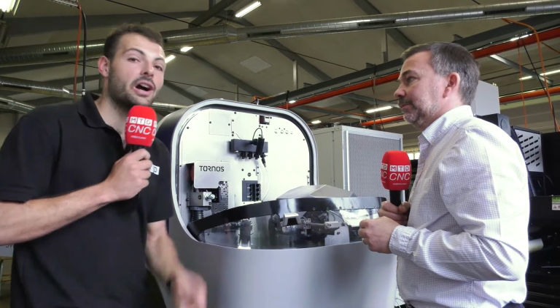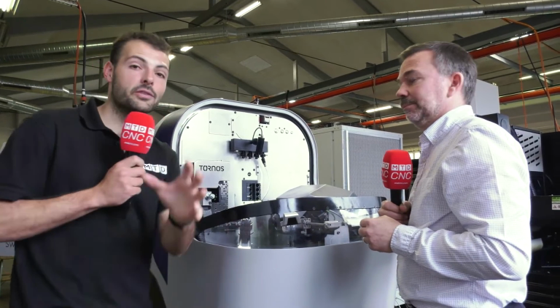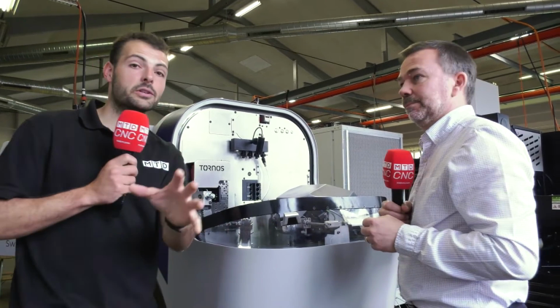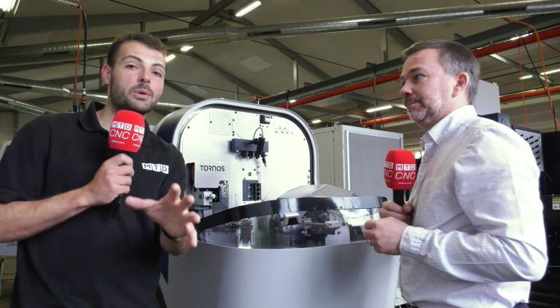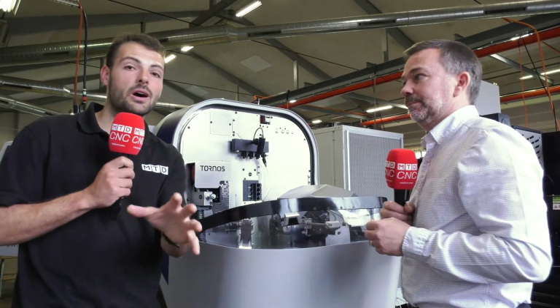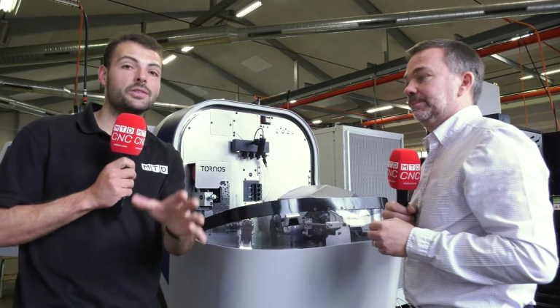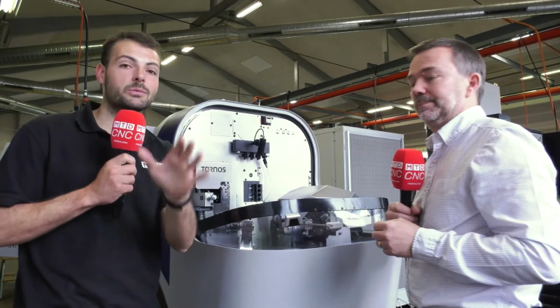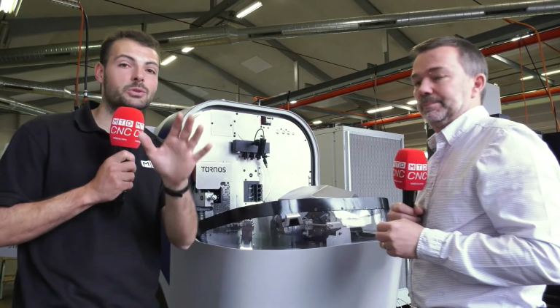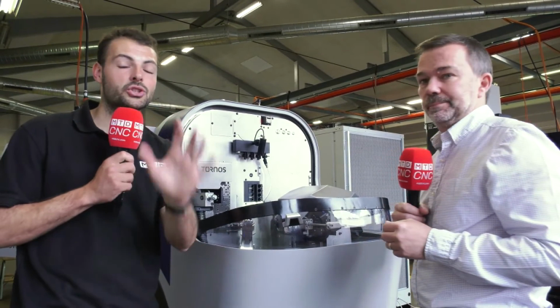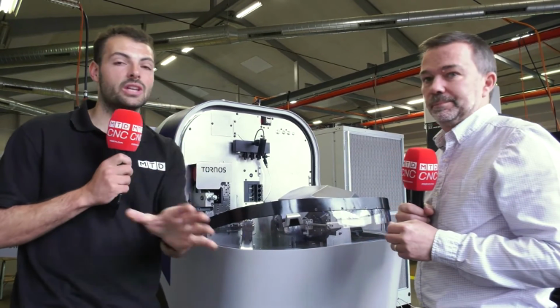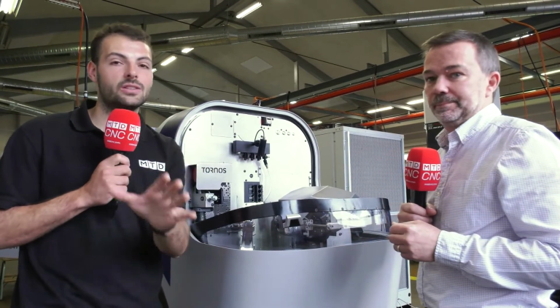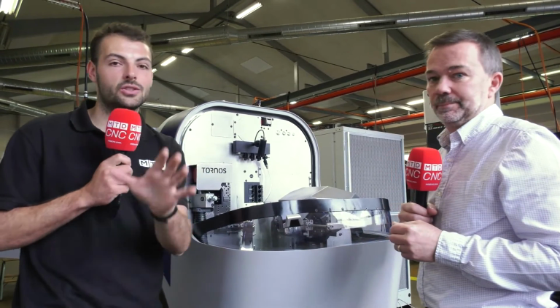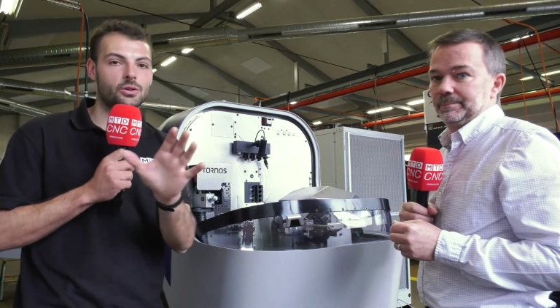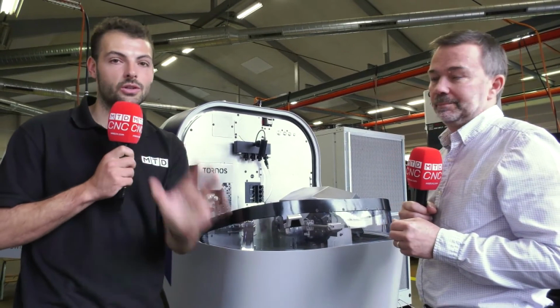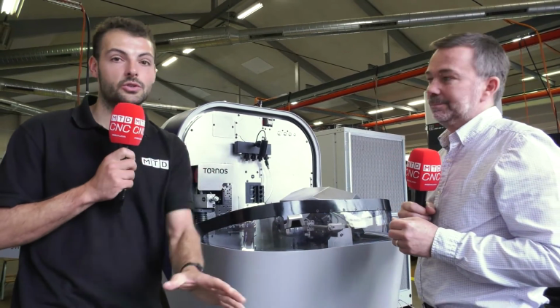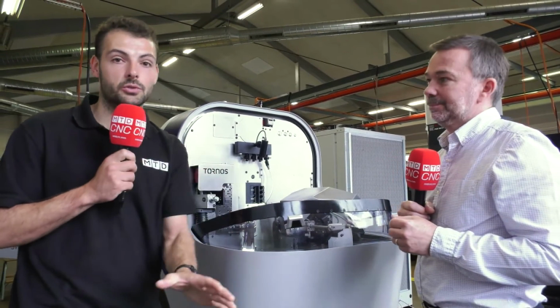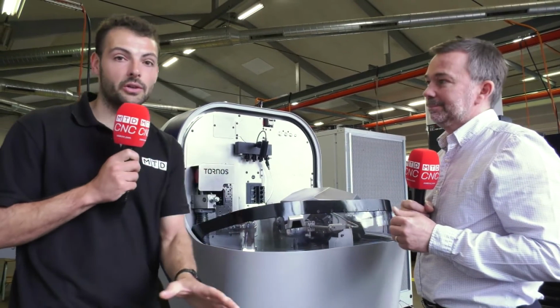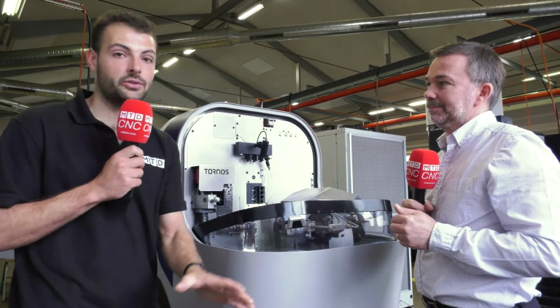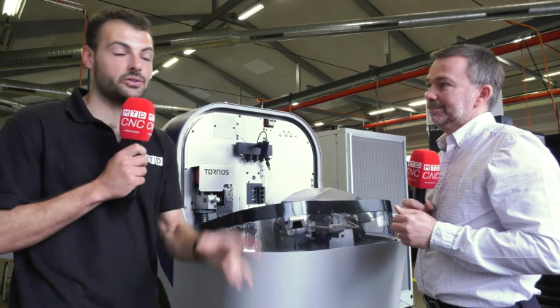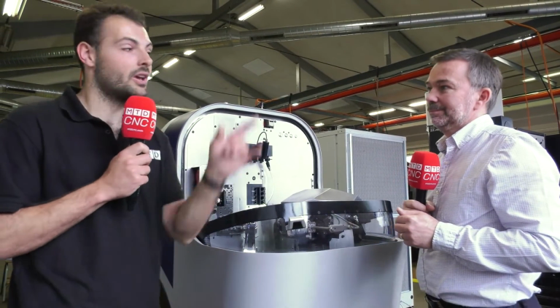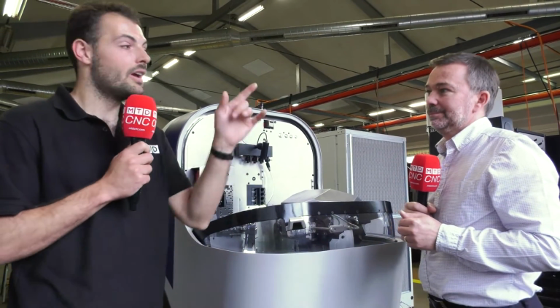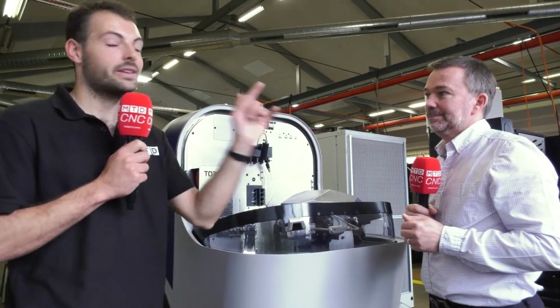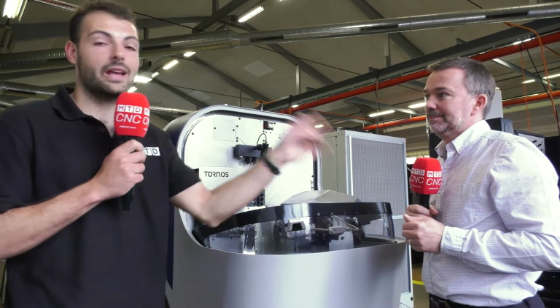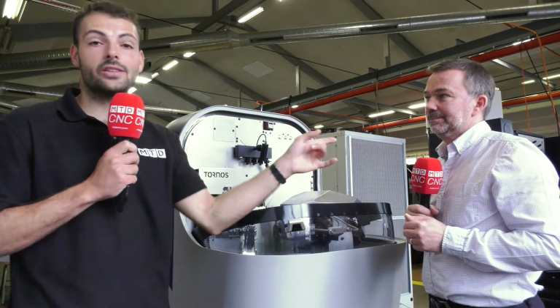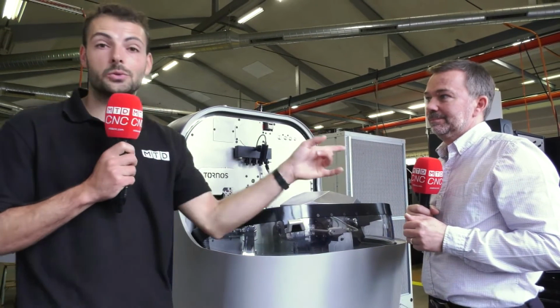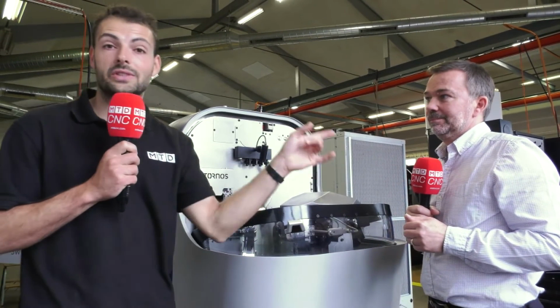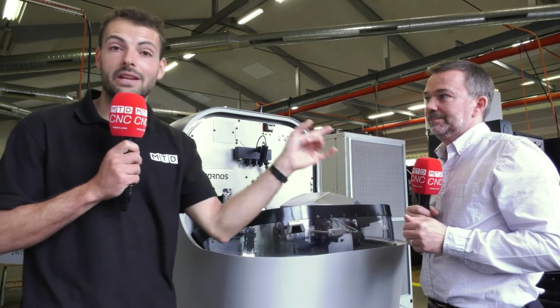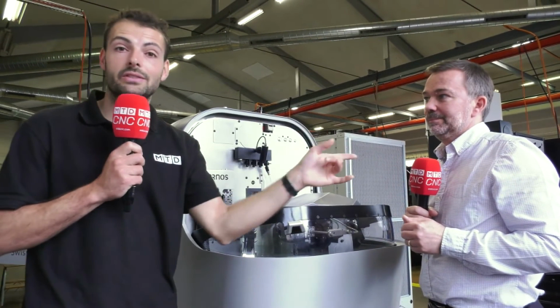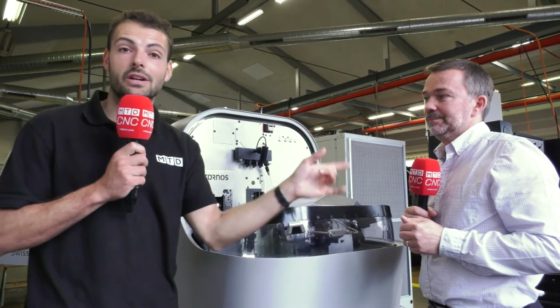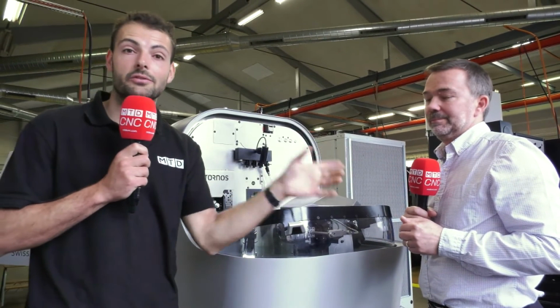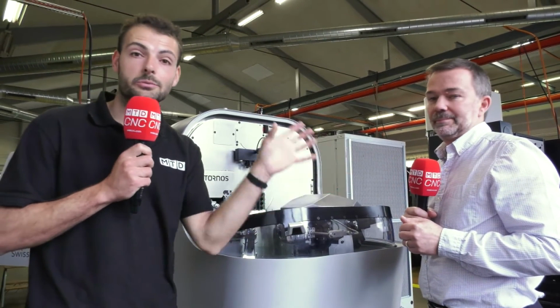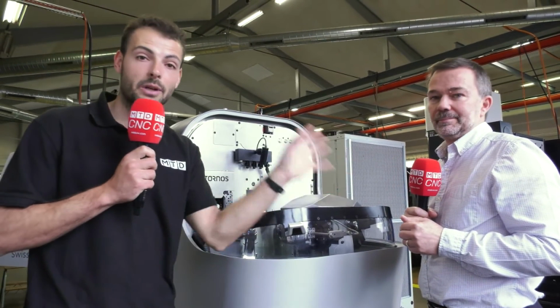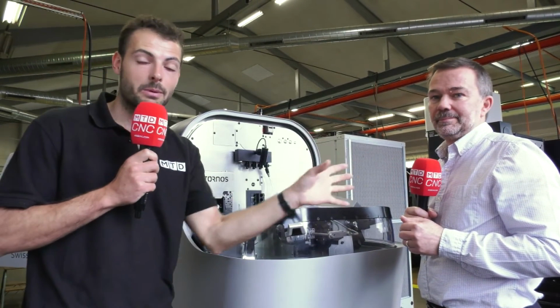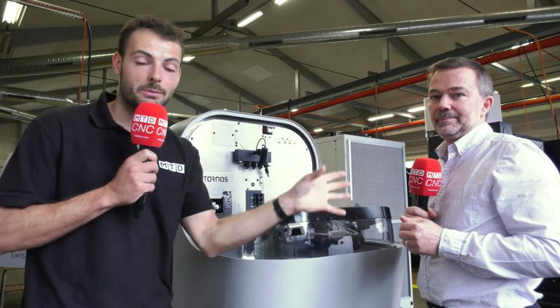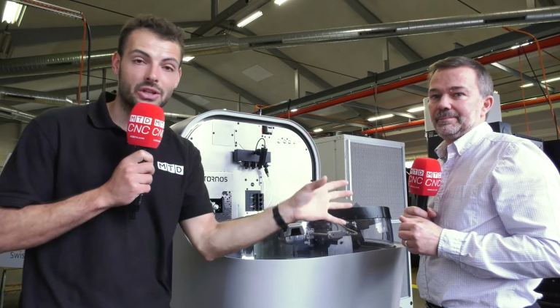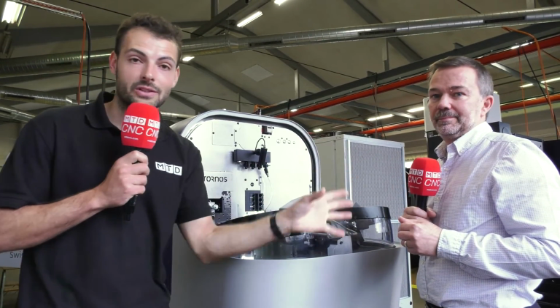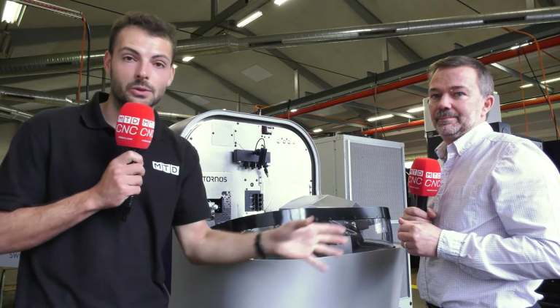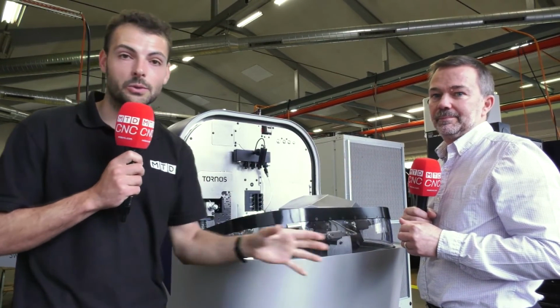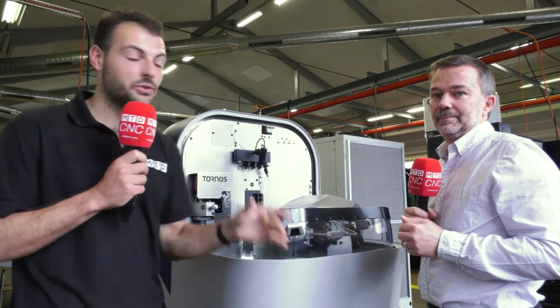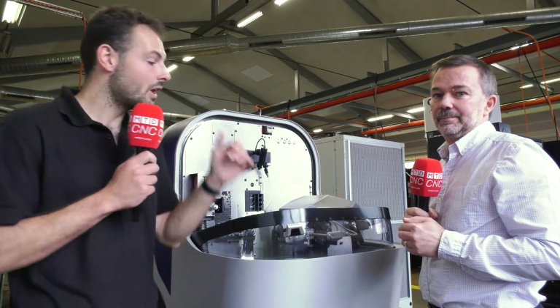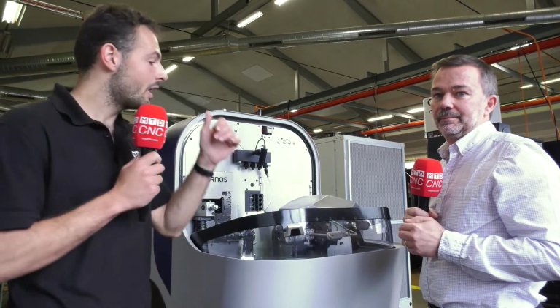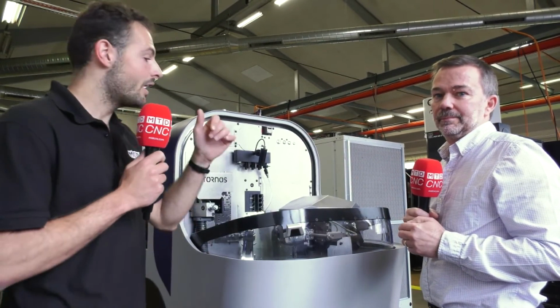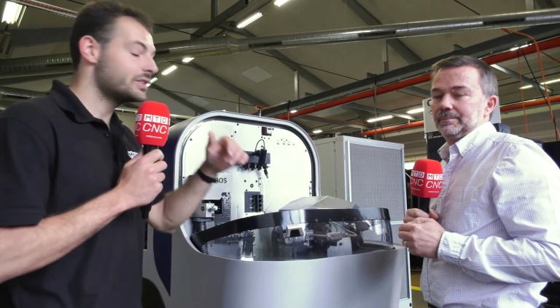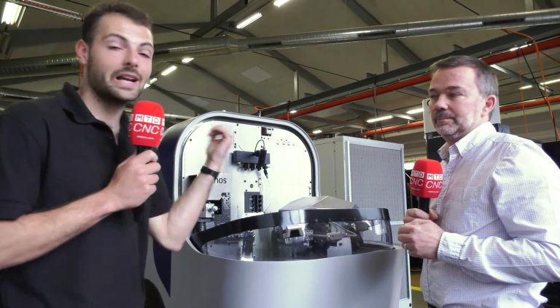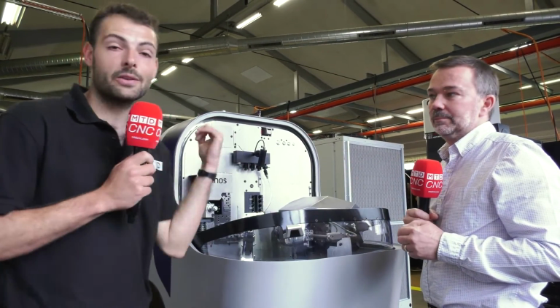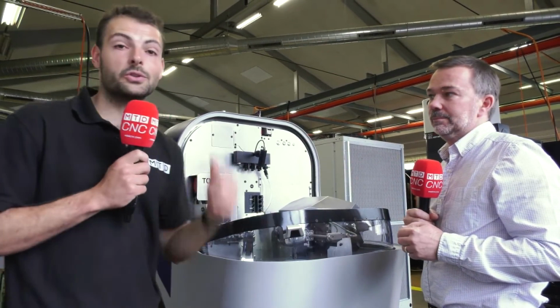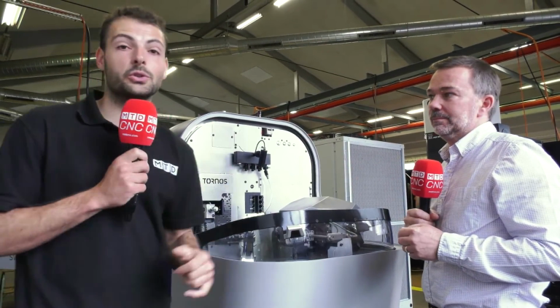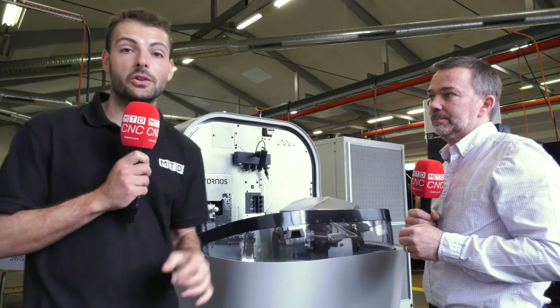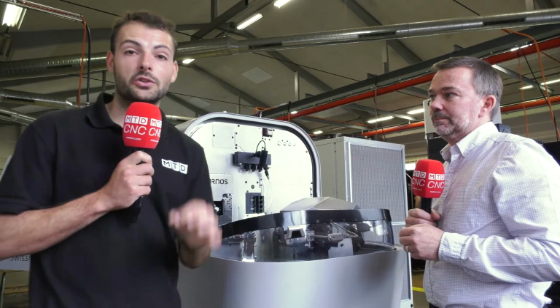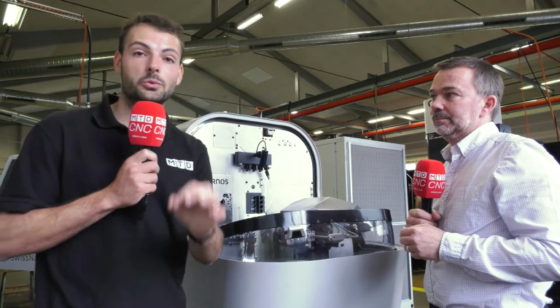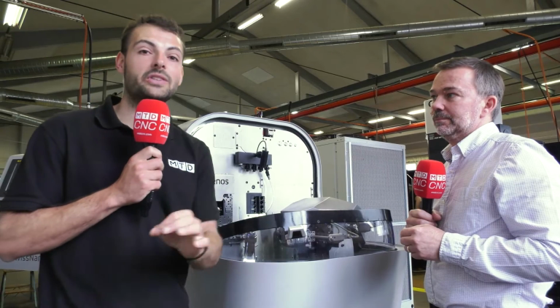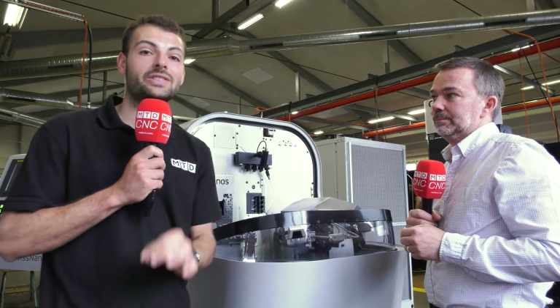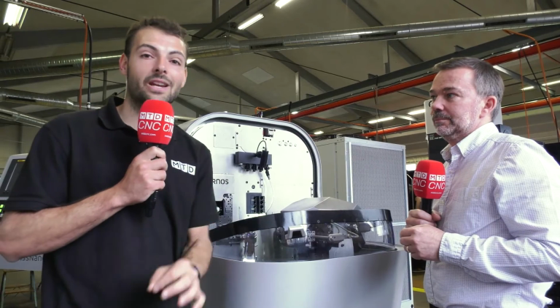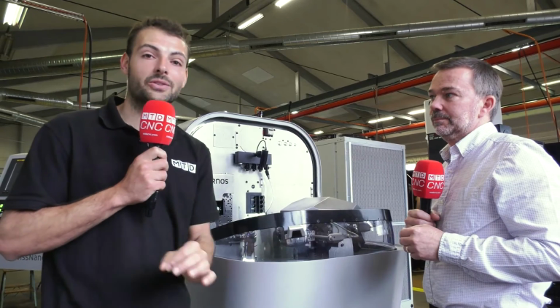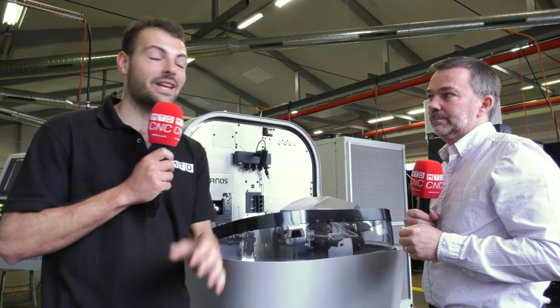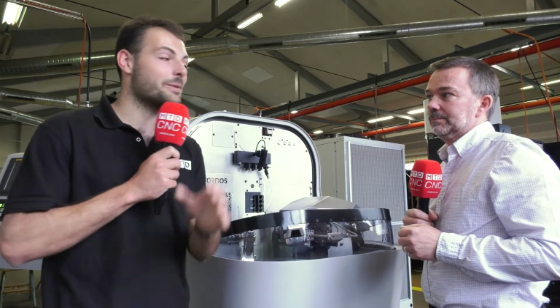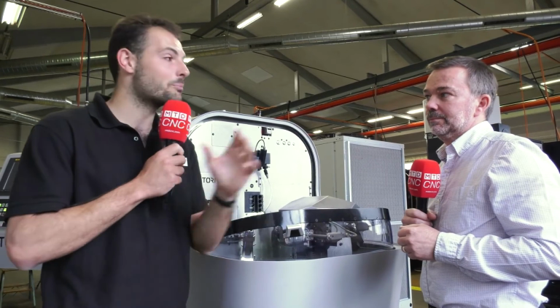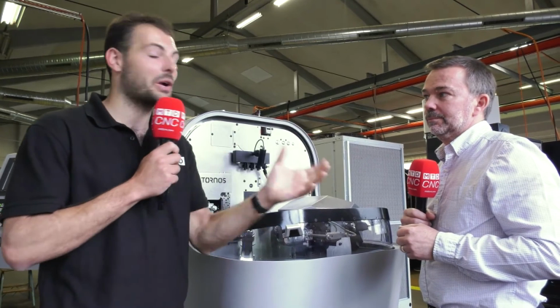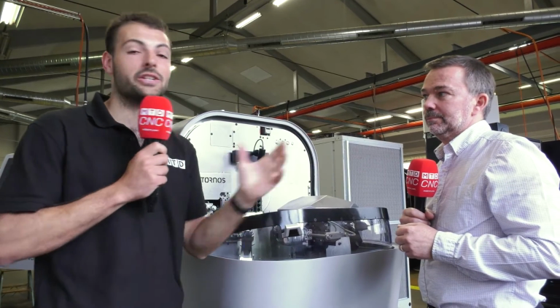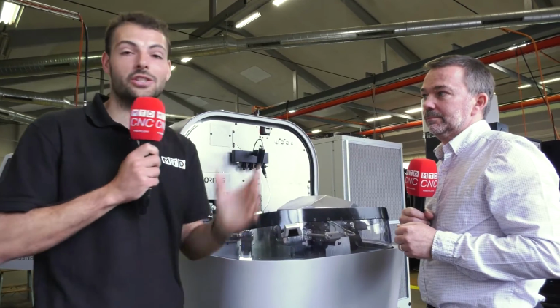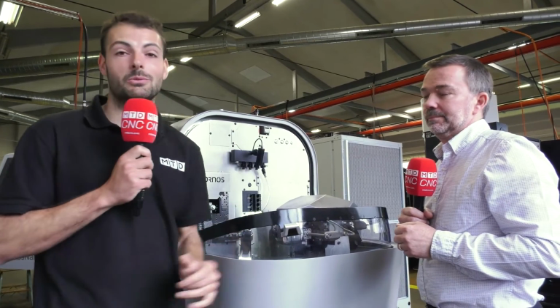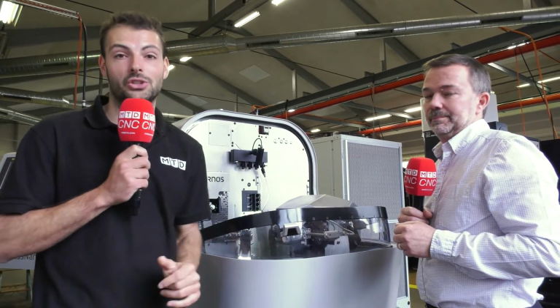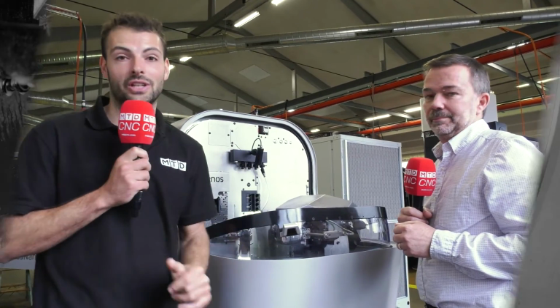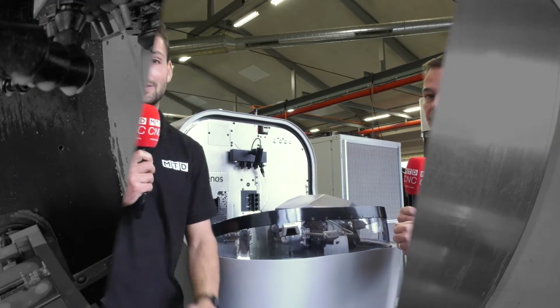For high-volume parts and machines you can trust, get in touch with David Dunn from Premier Machine Tools and check out the Swiss Nano 10 brand-new machine.